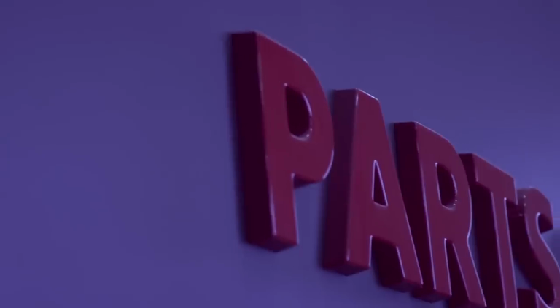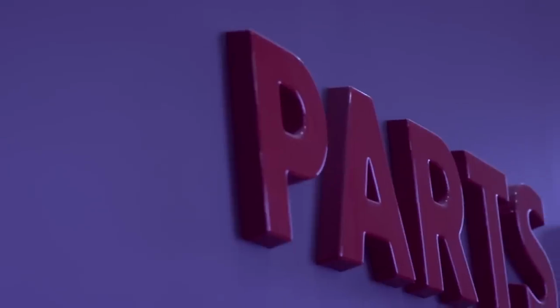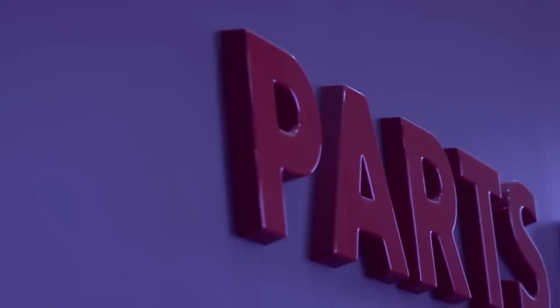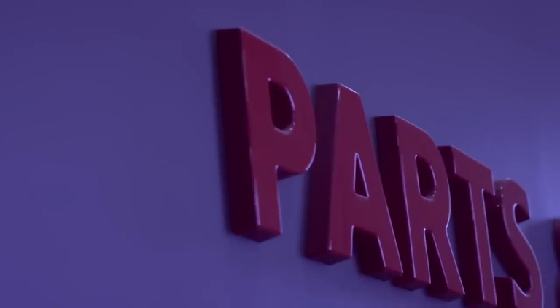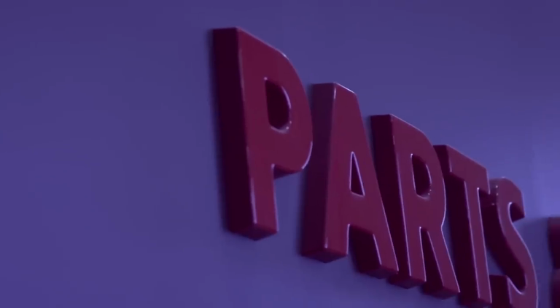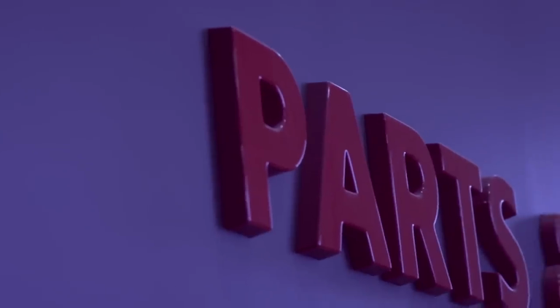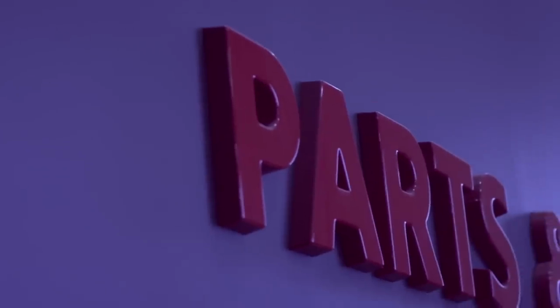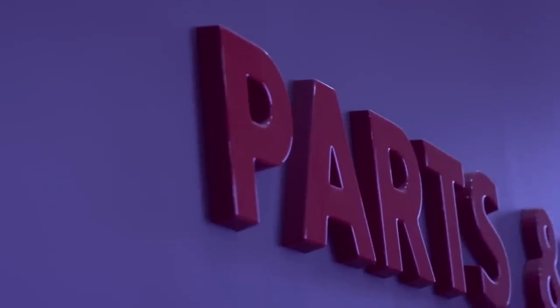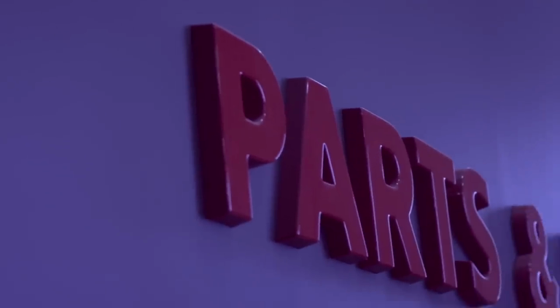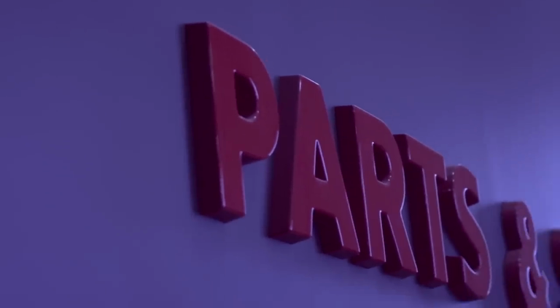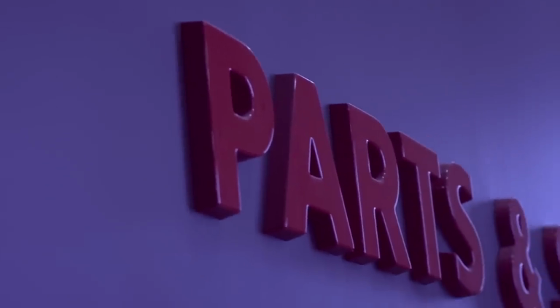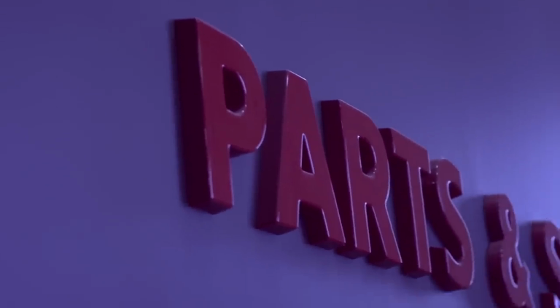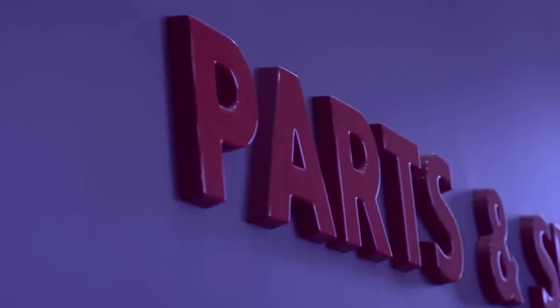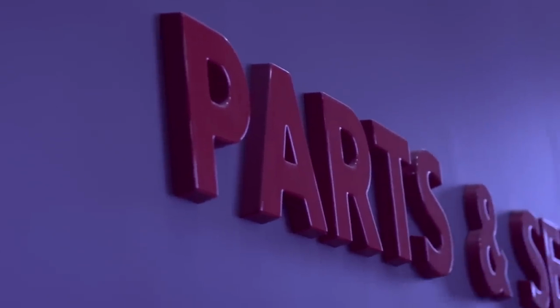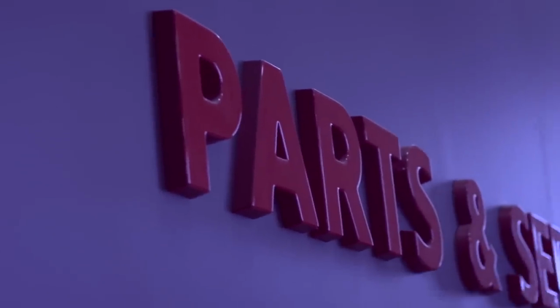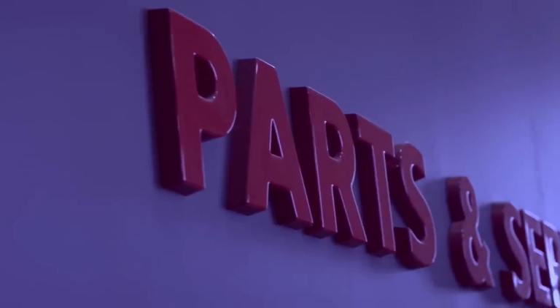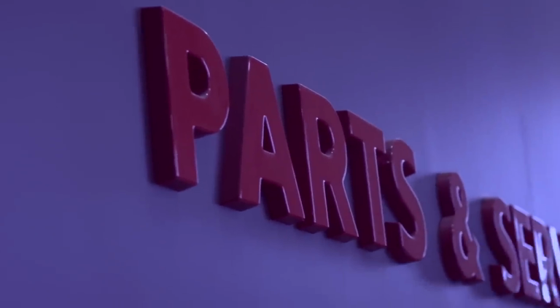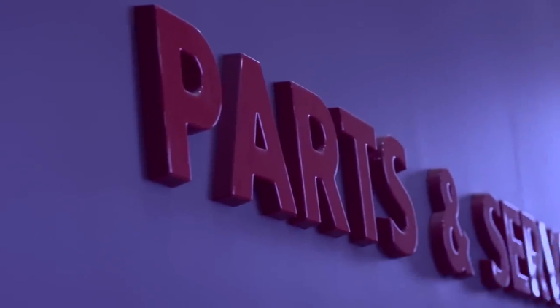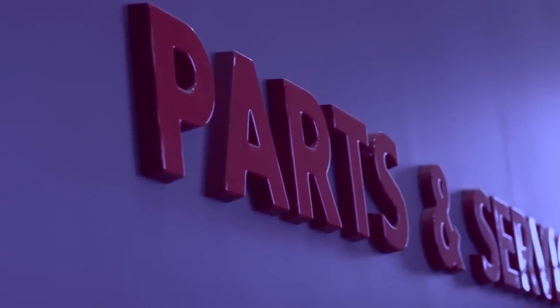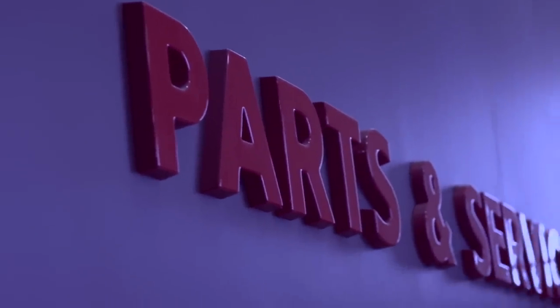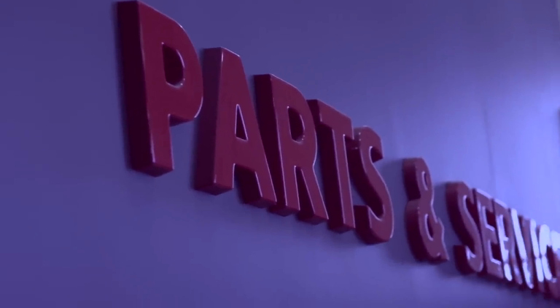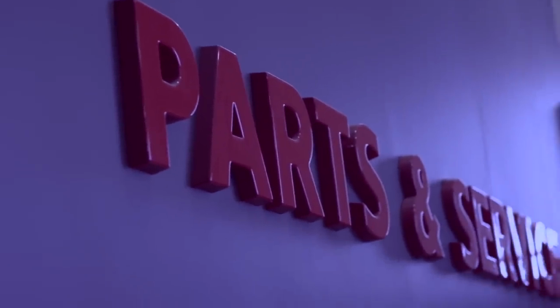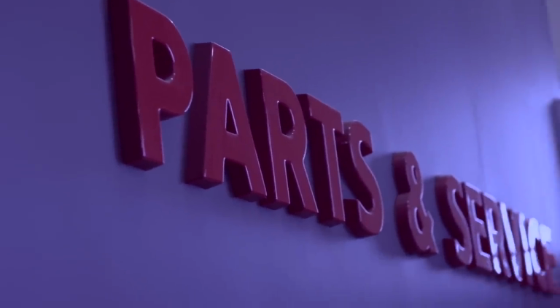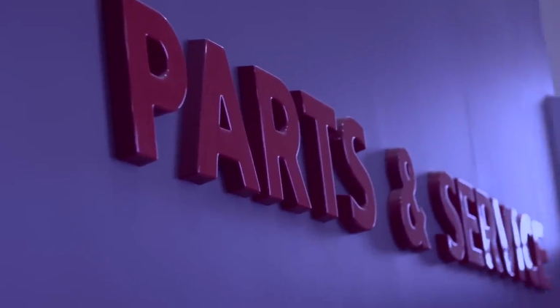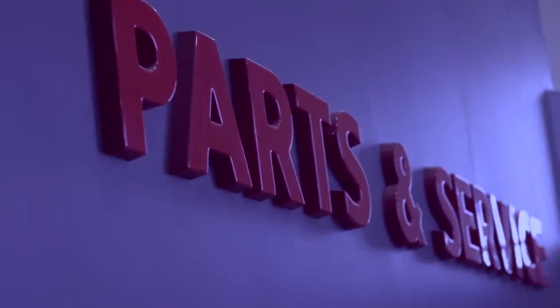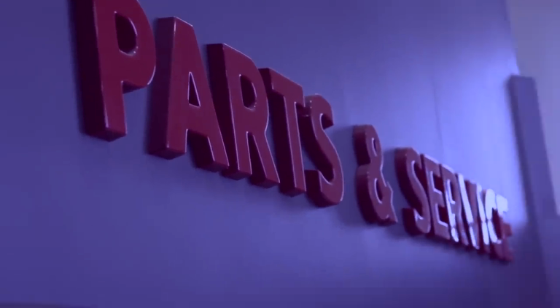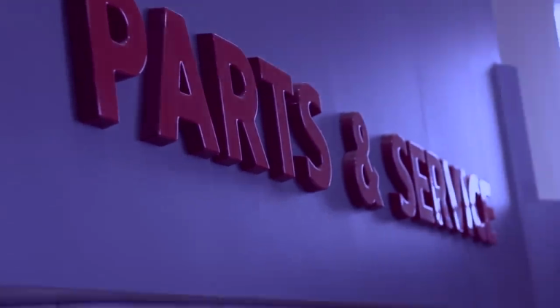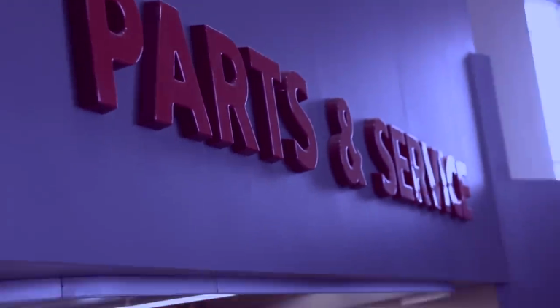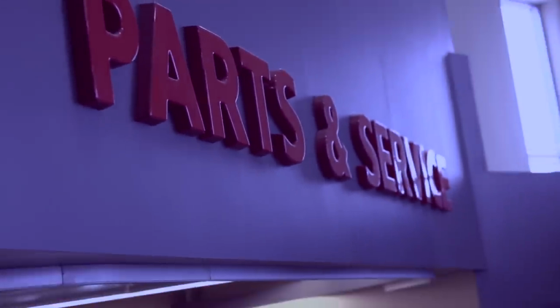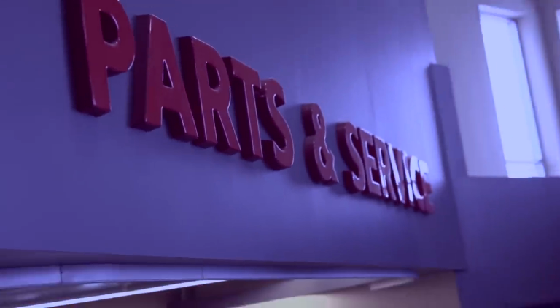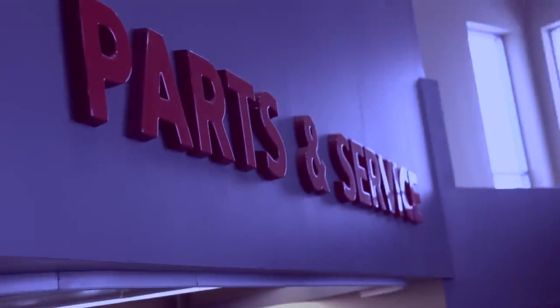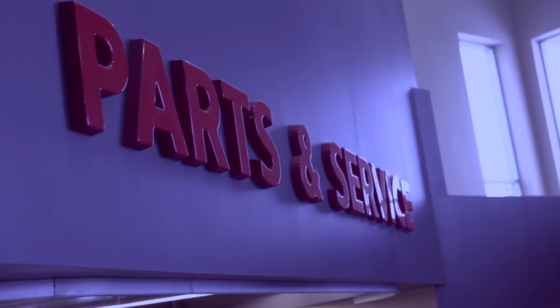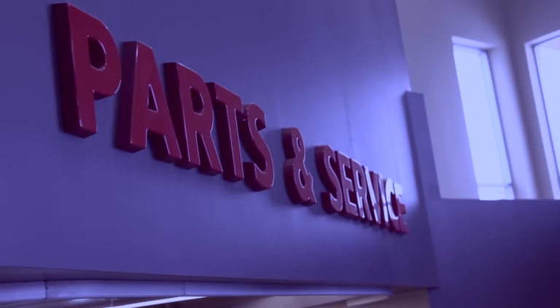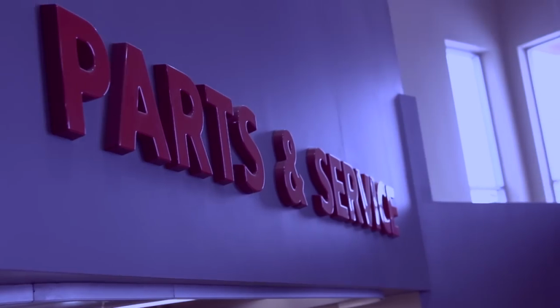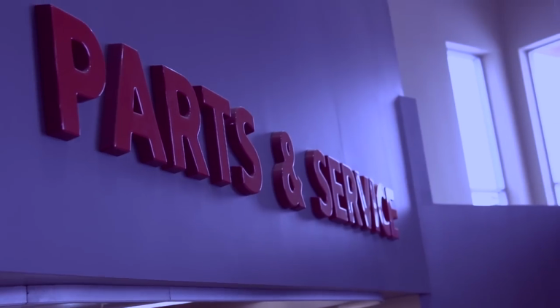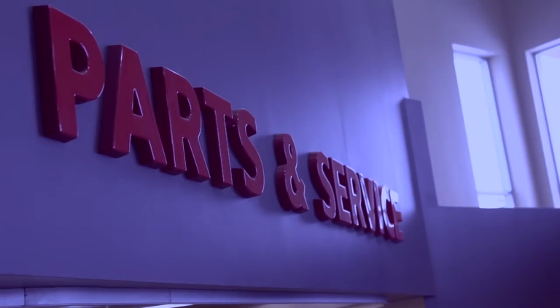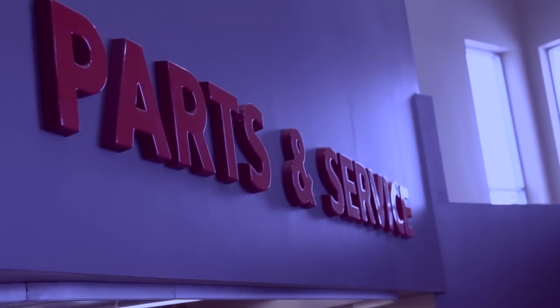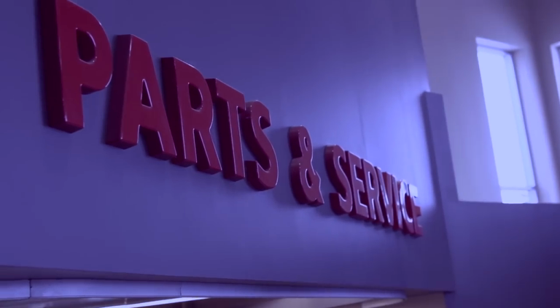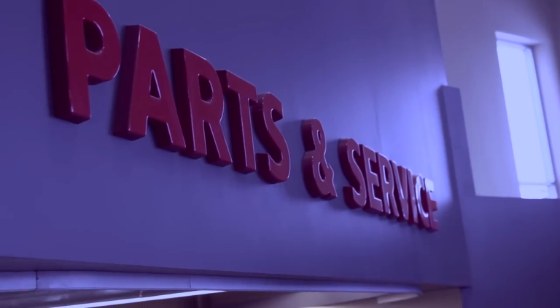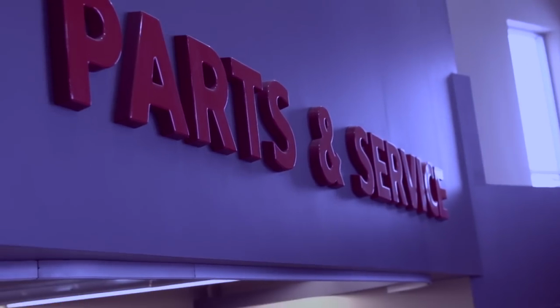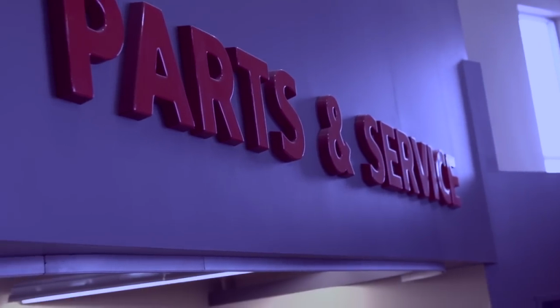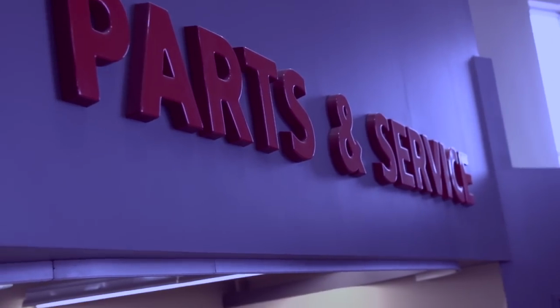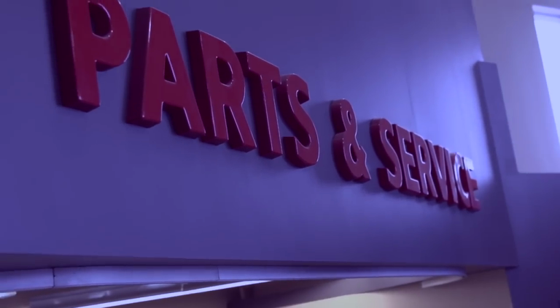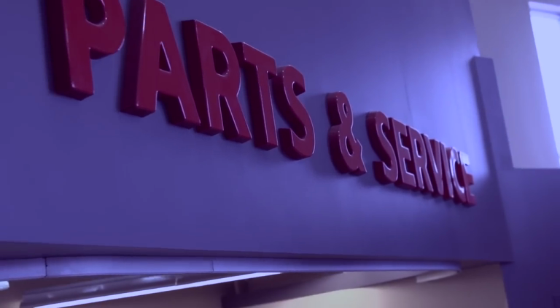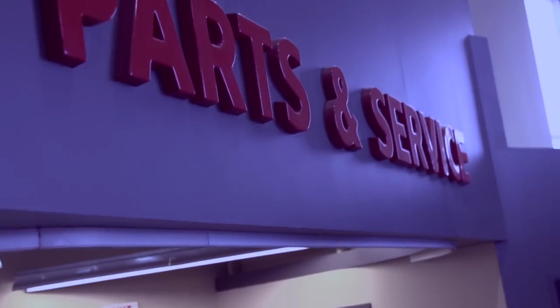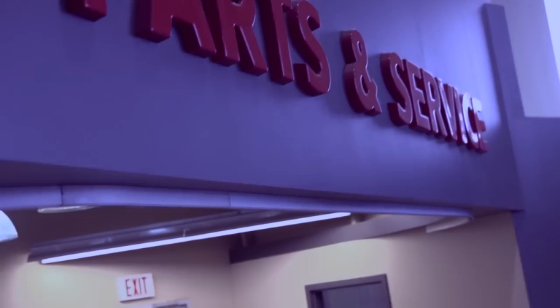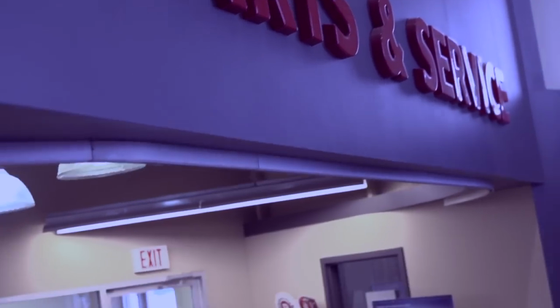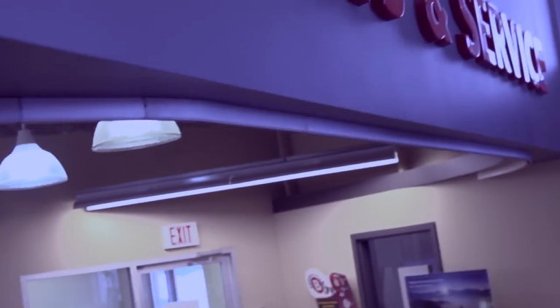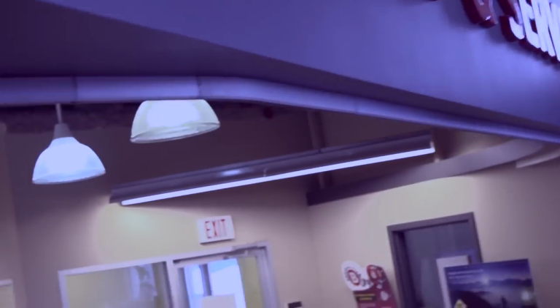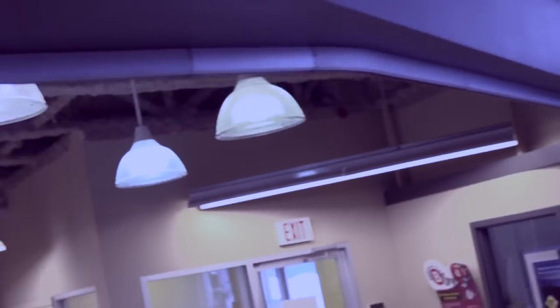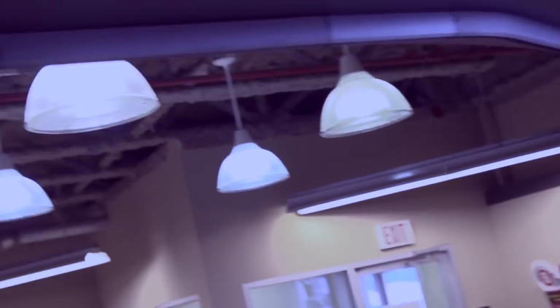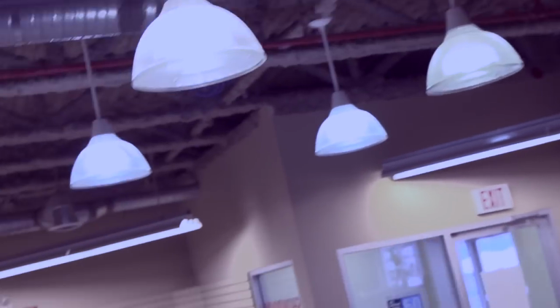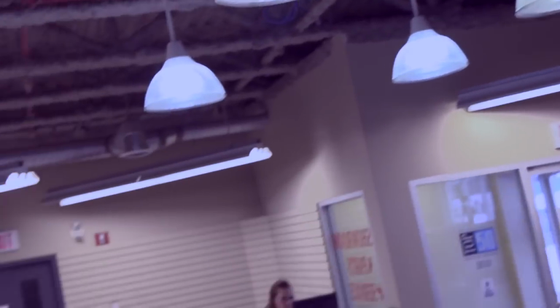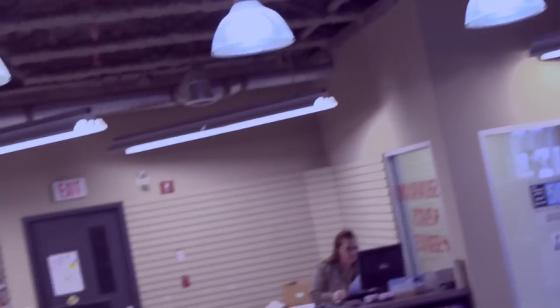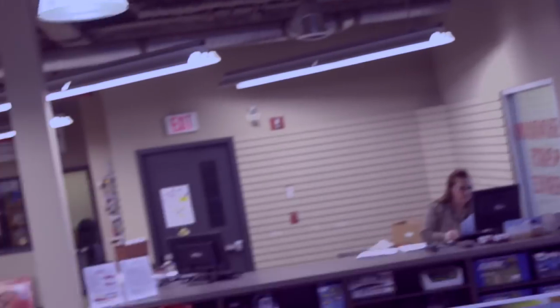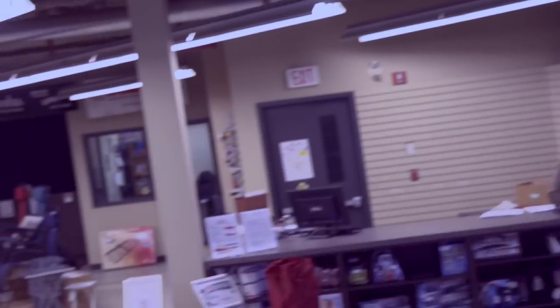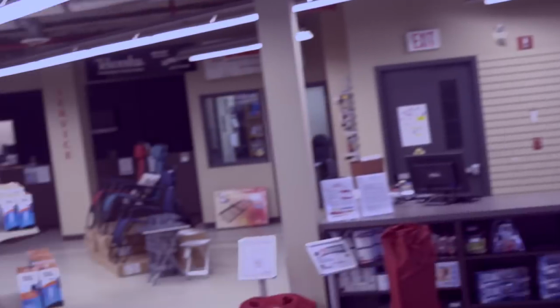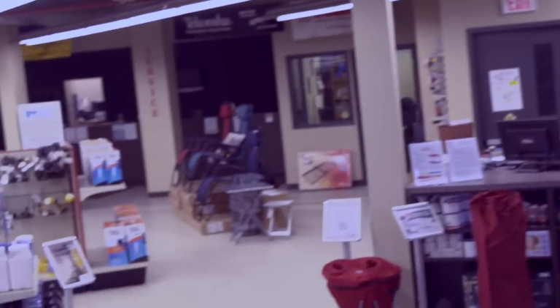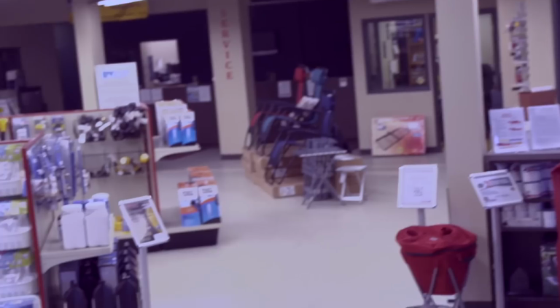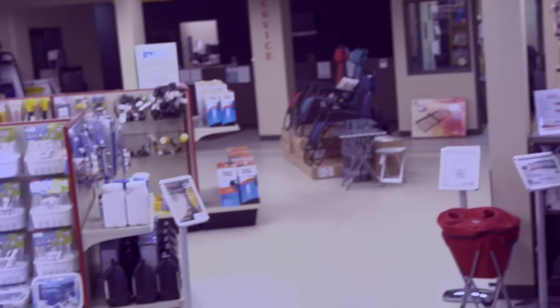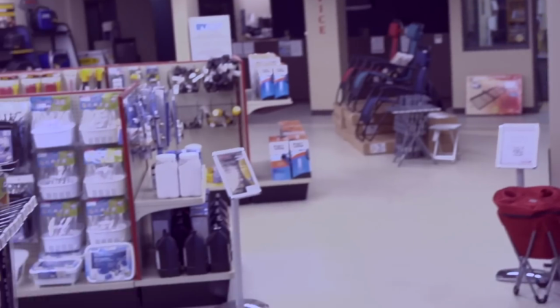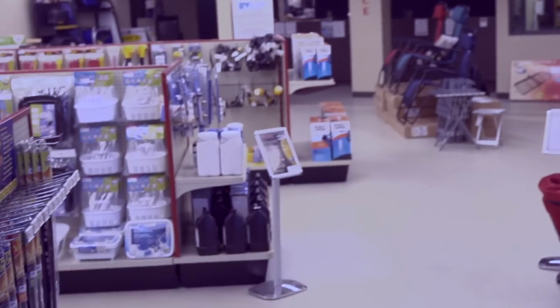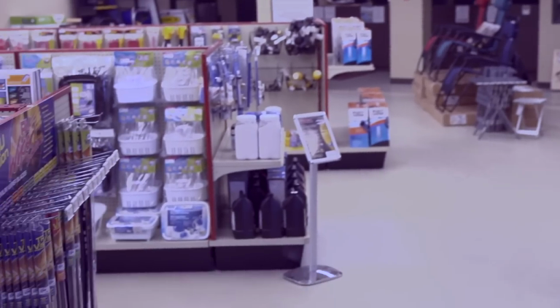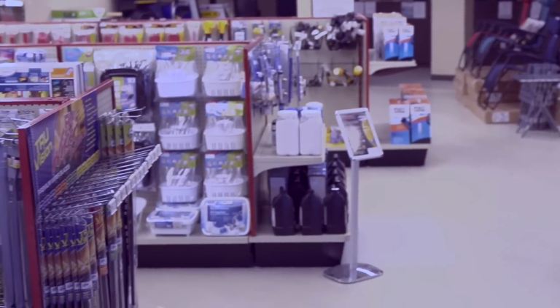Hi there, welcome to Bewcars RV. My name is JC. I'm the parts manager here, and today we're going to talk about portable satellite systems for your RV.